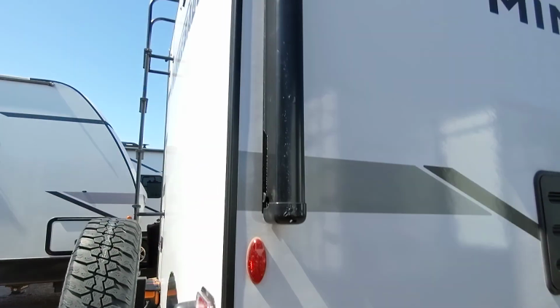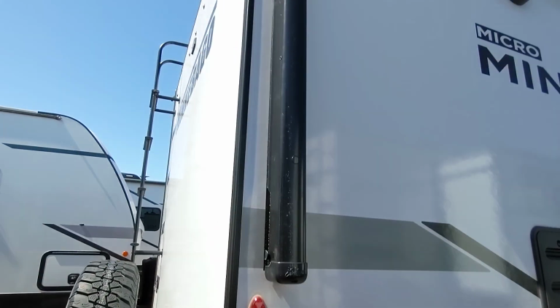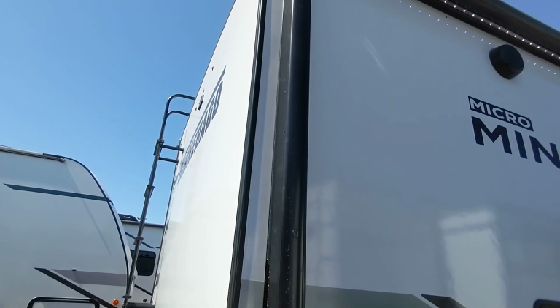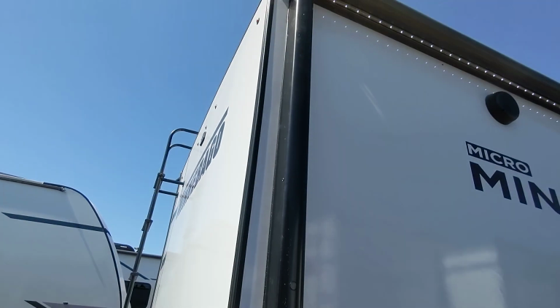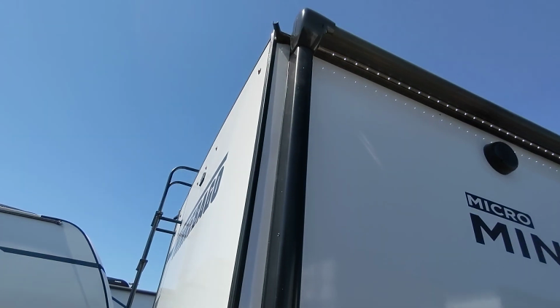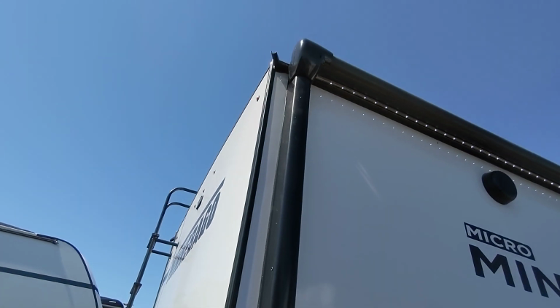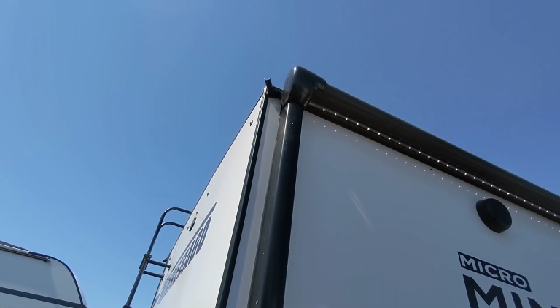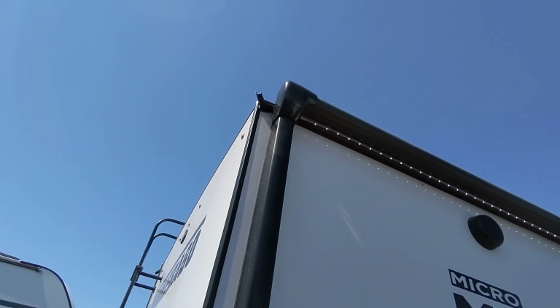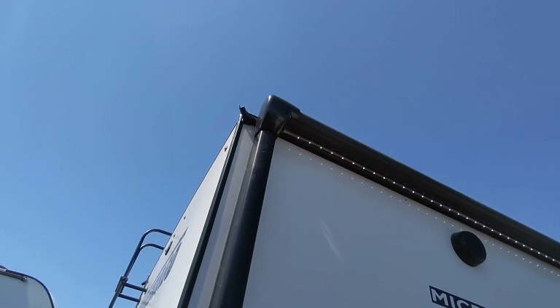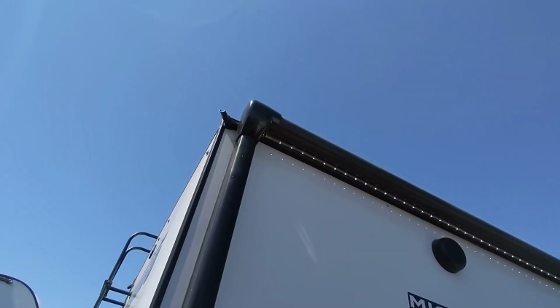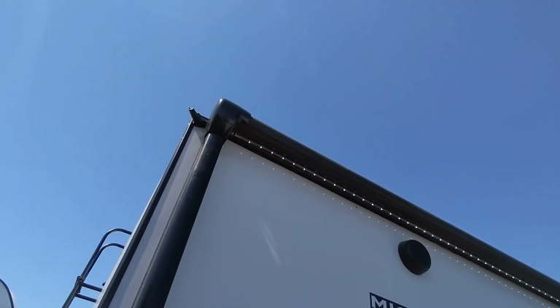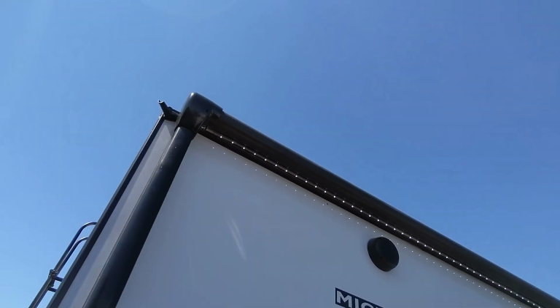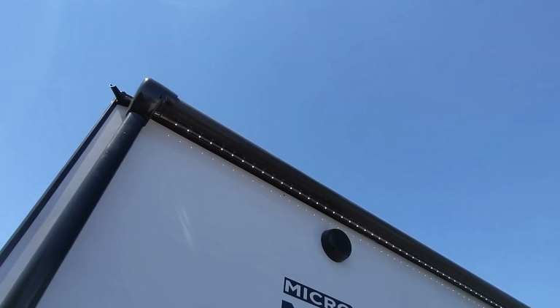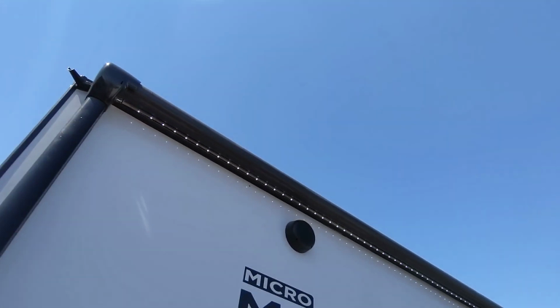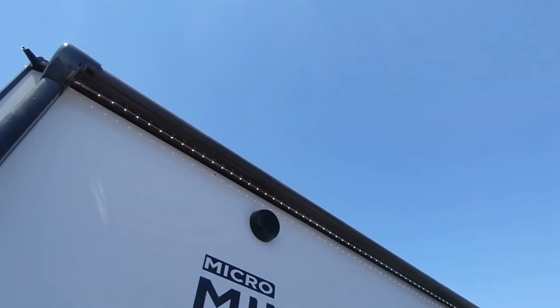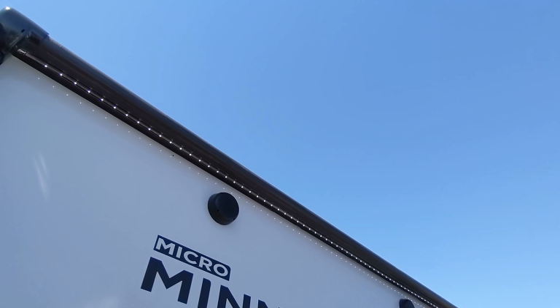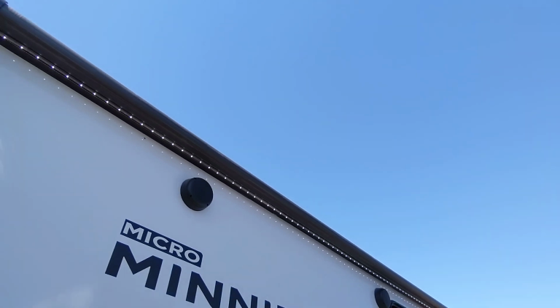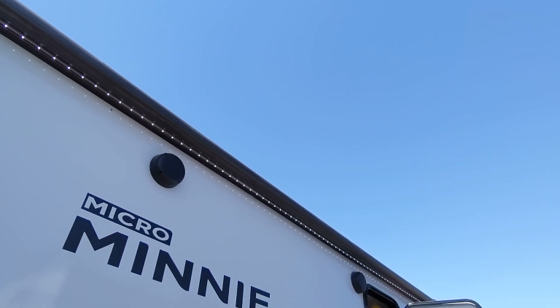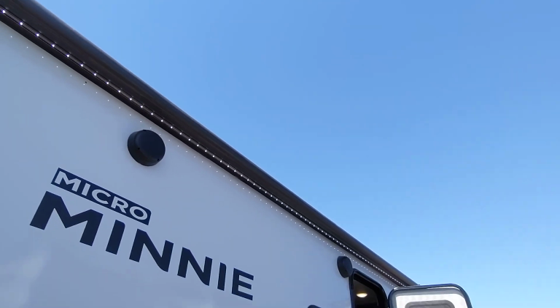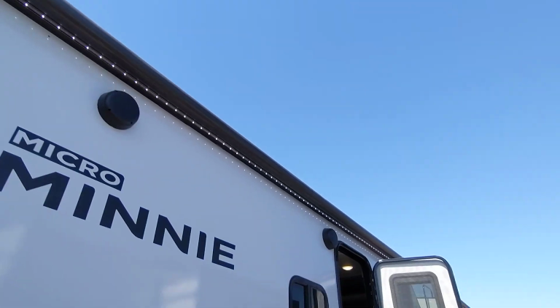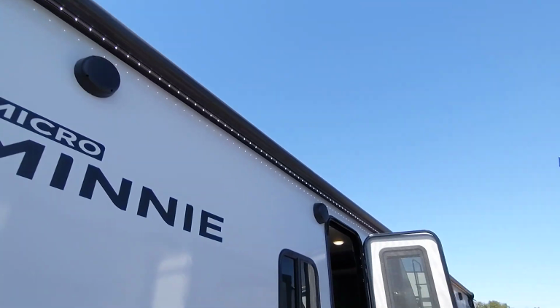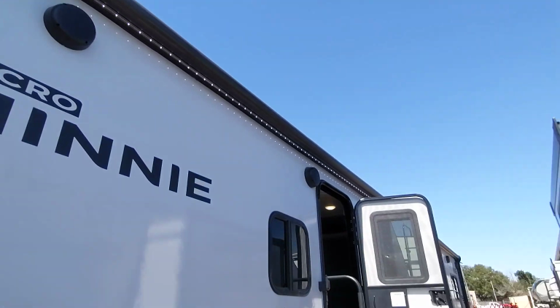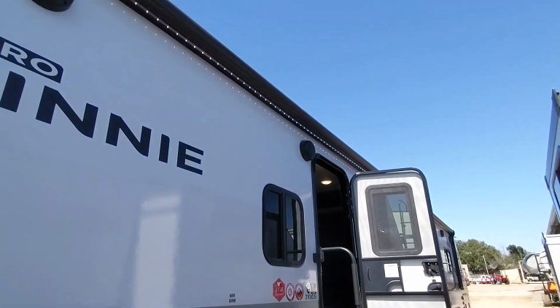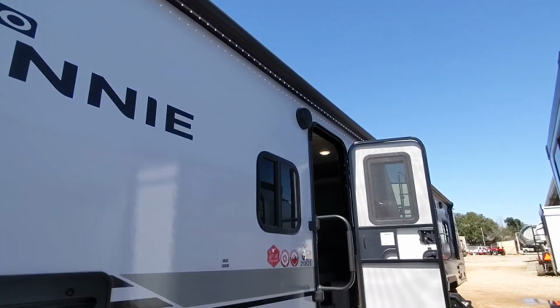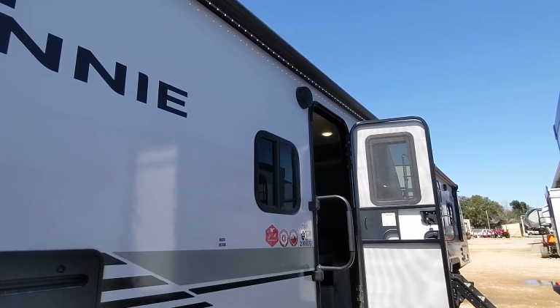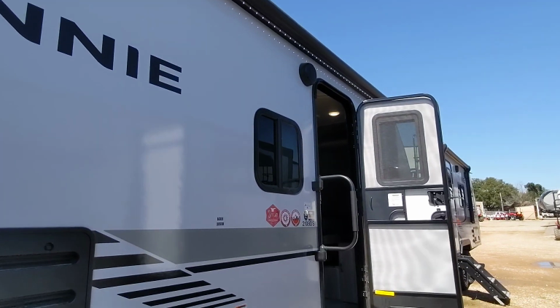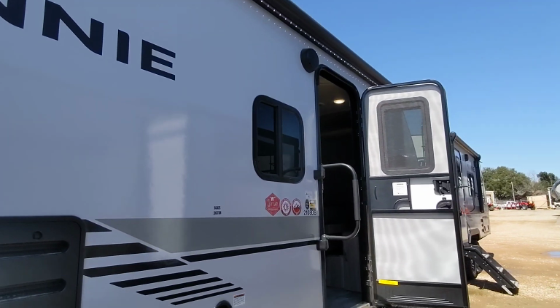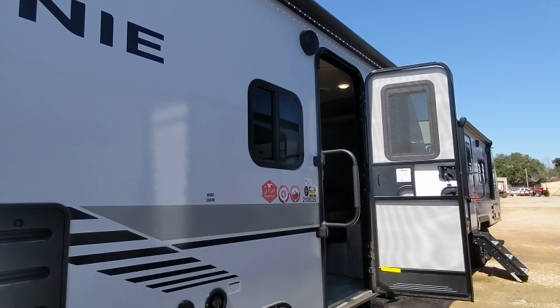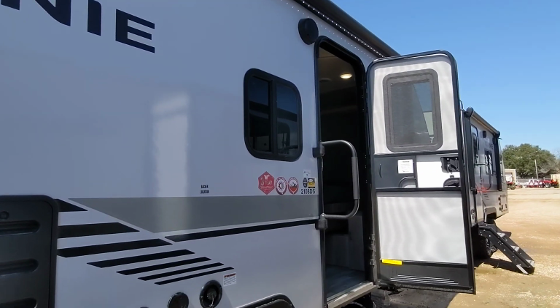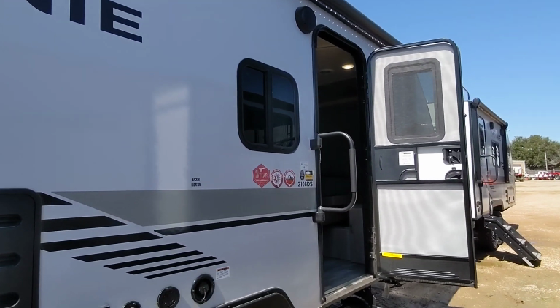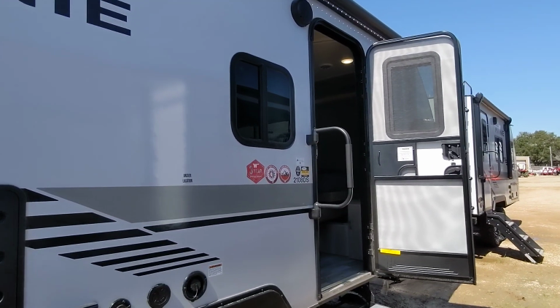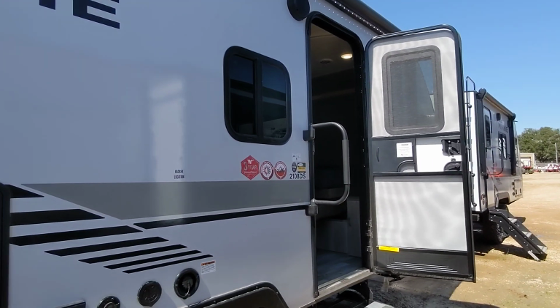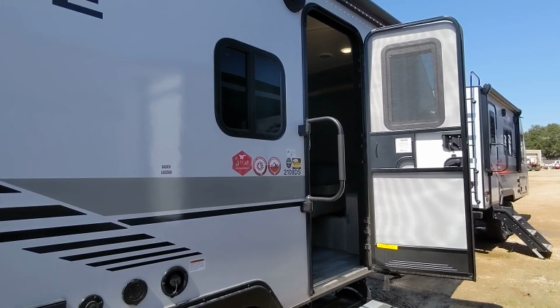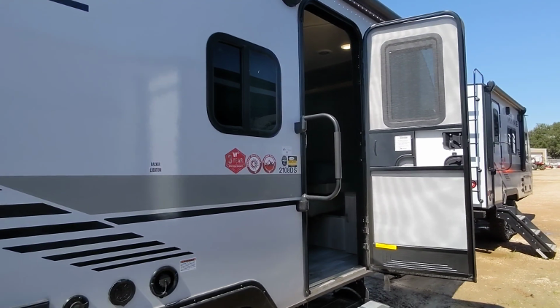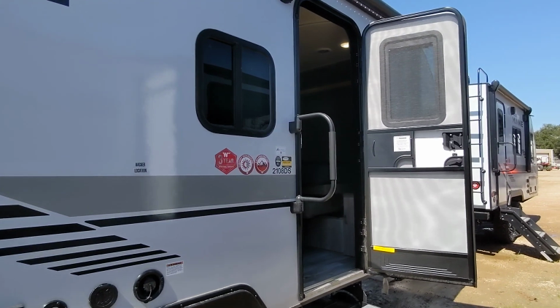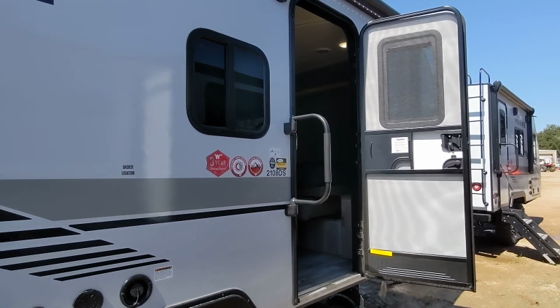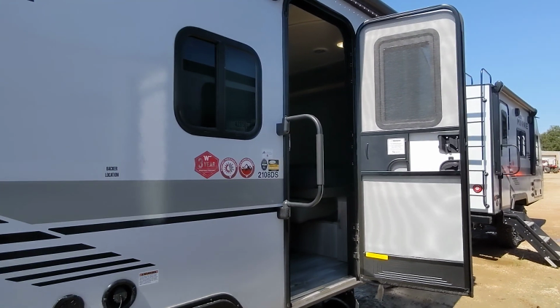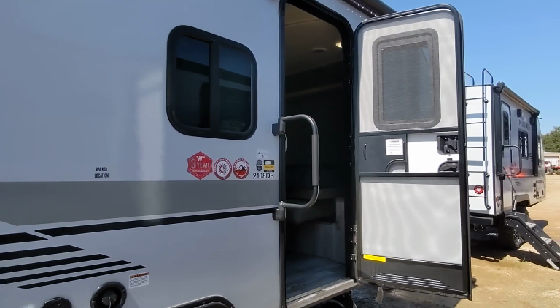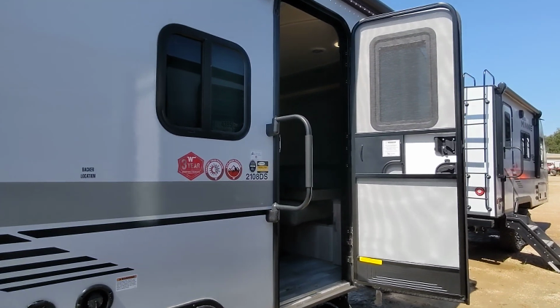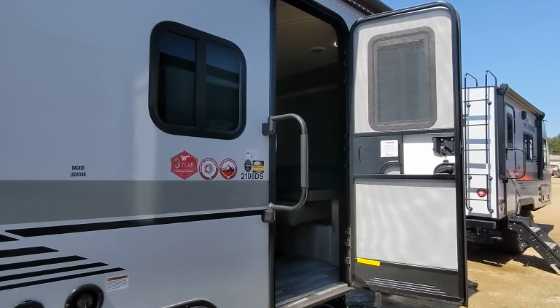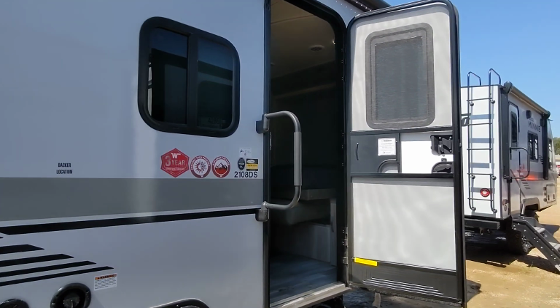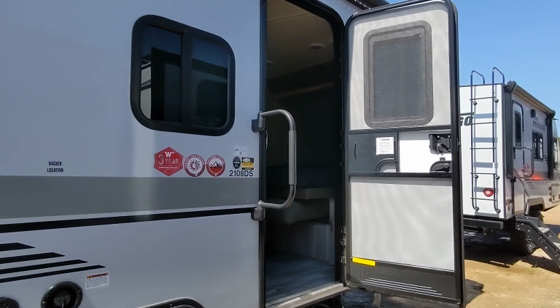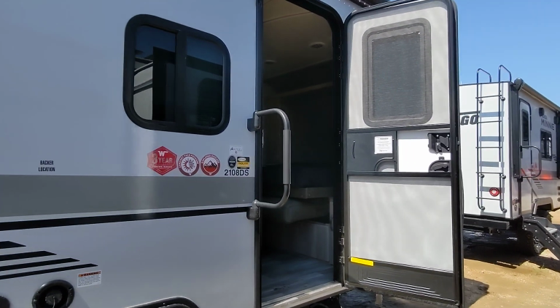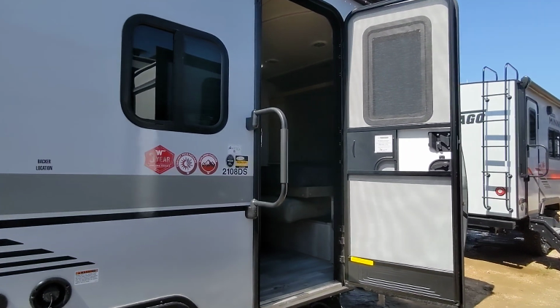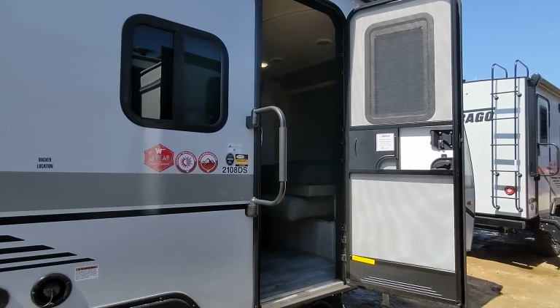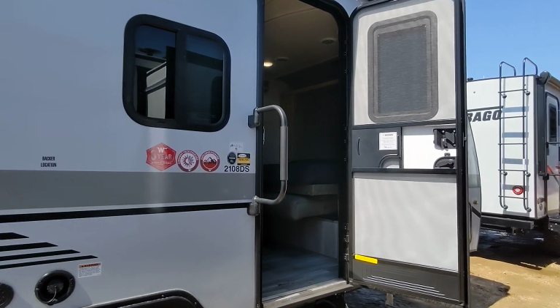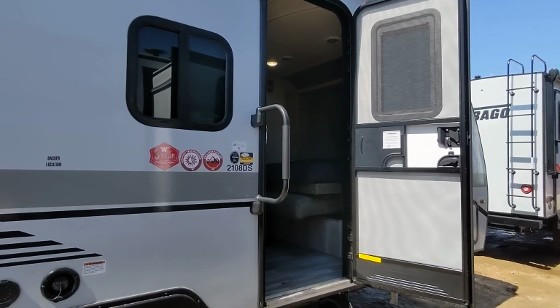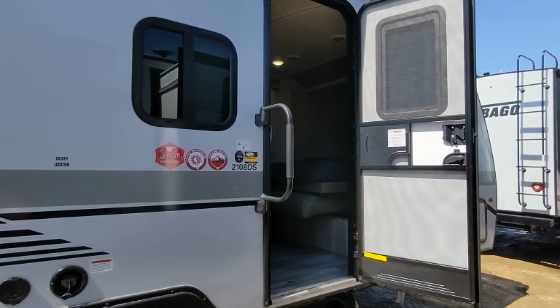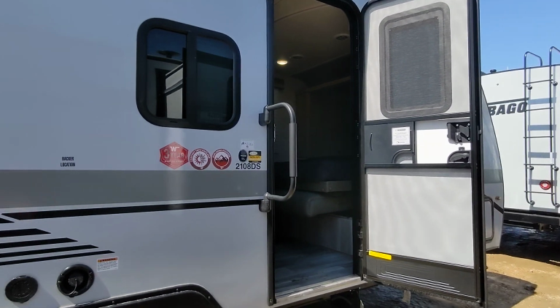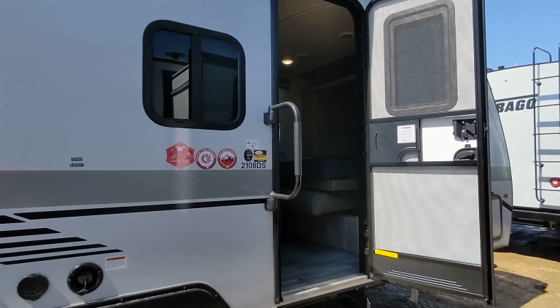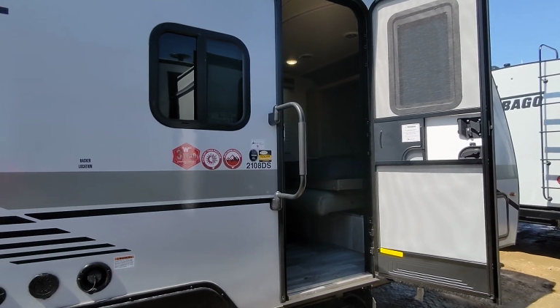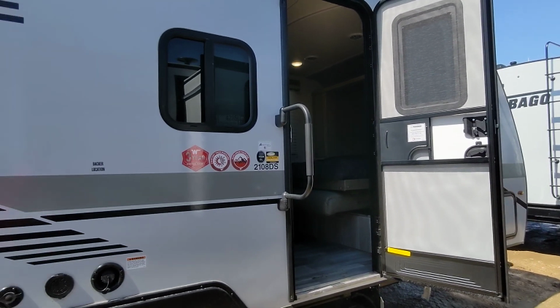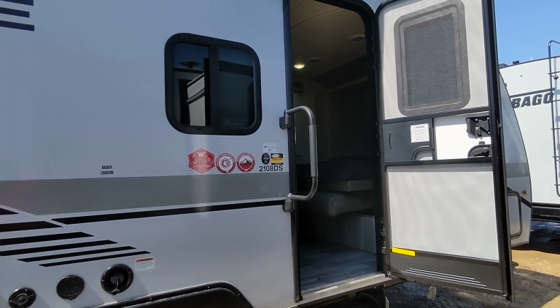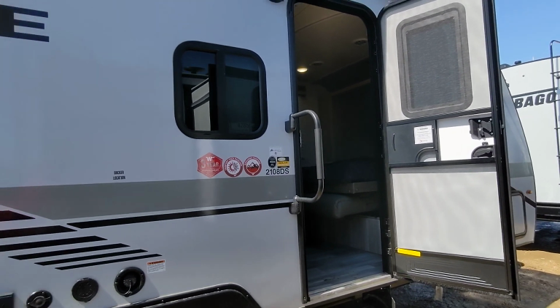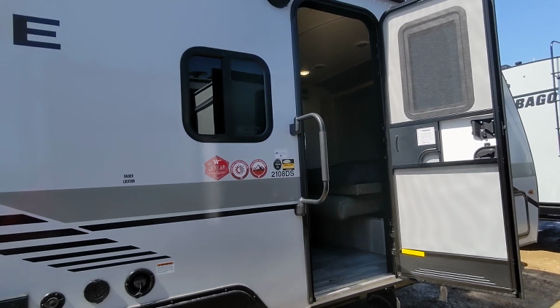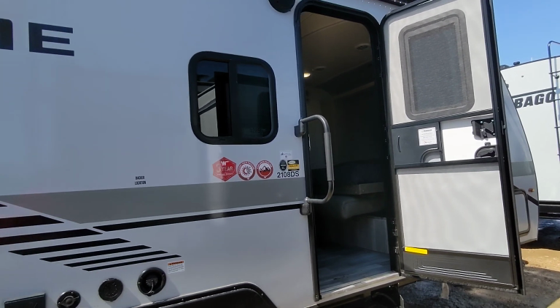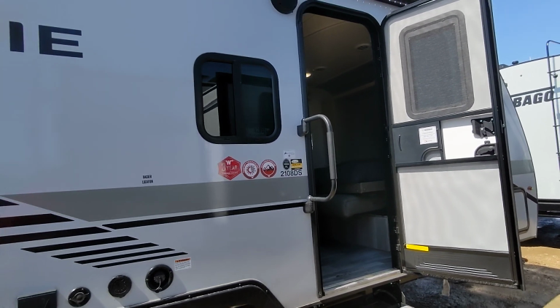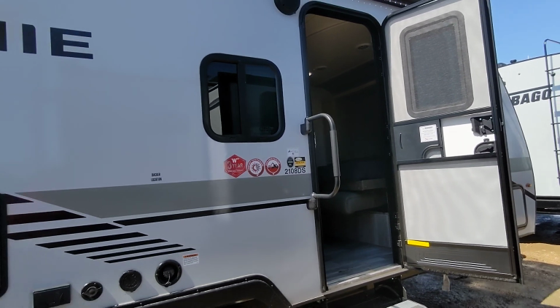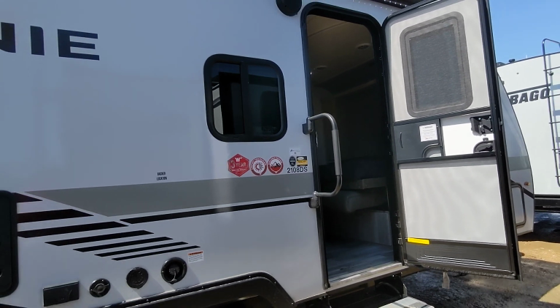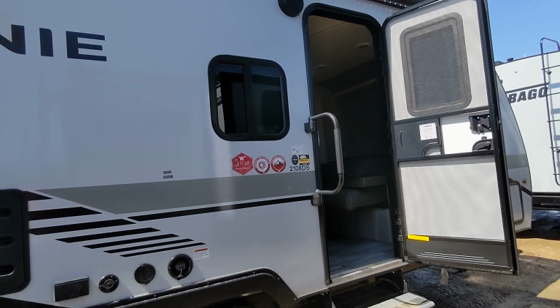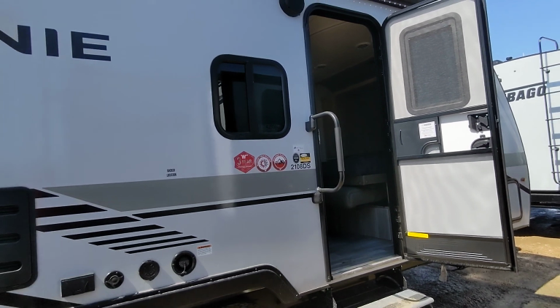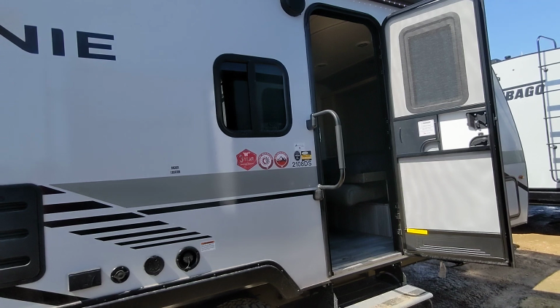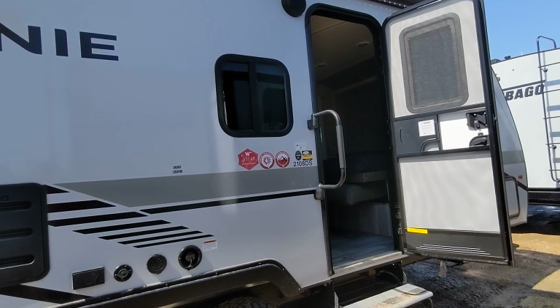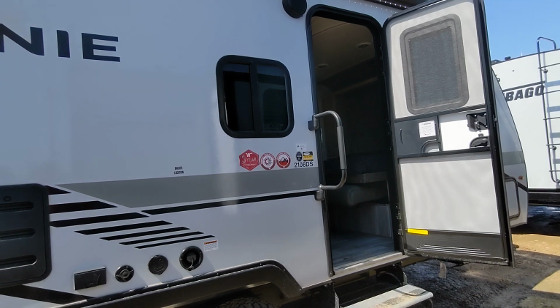Big electric awning with white LED lights. Of course, with Winnebagos, these are an aluminum frame versus wood, so it's stronger and lighter versus our competitors.